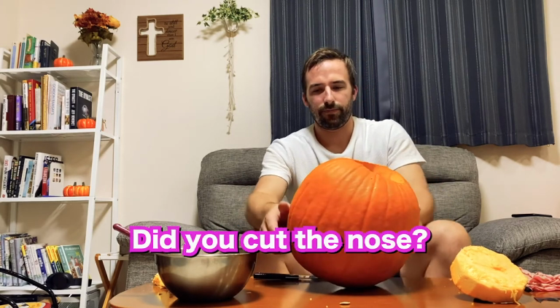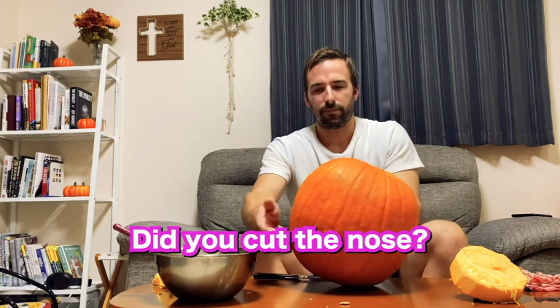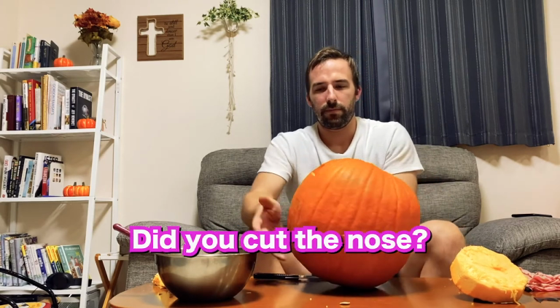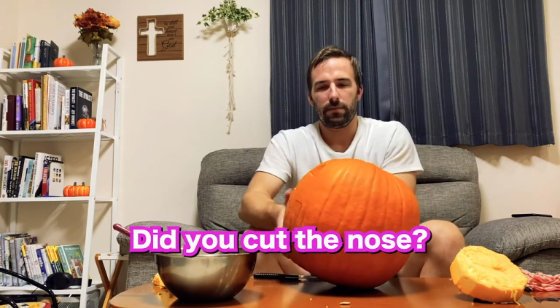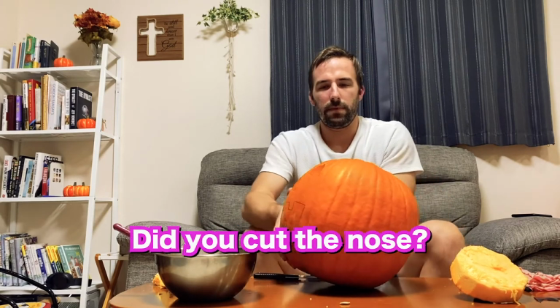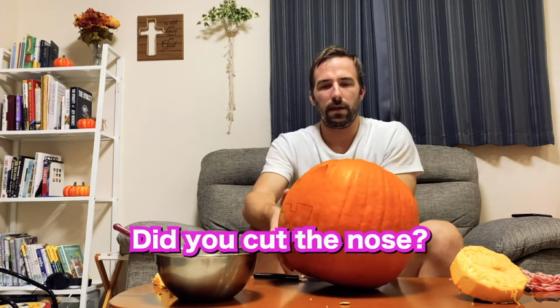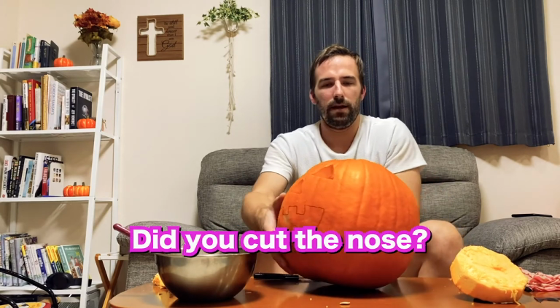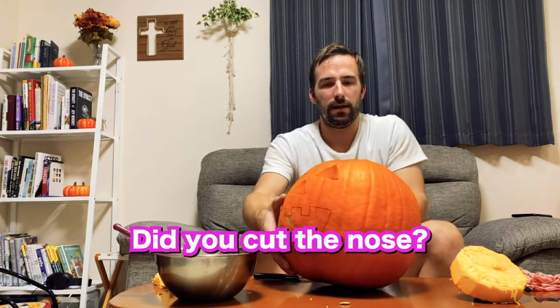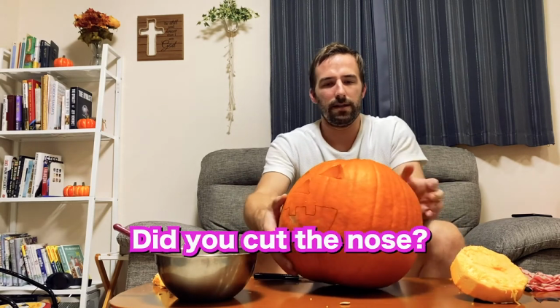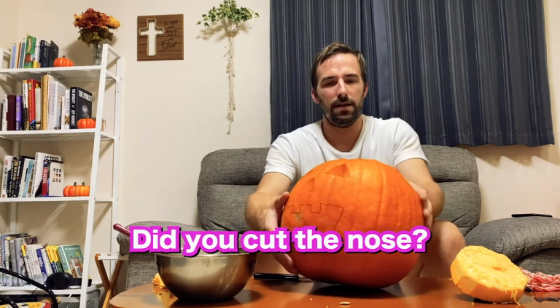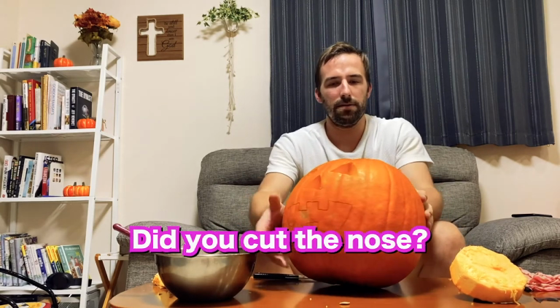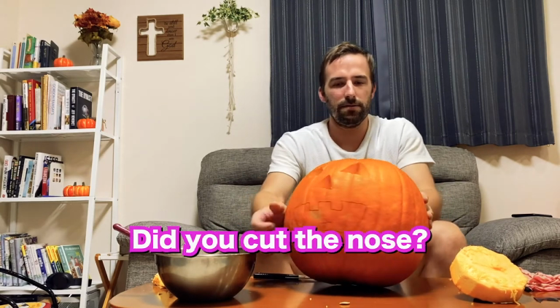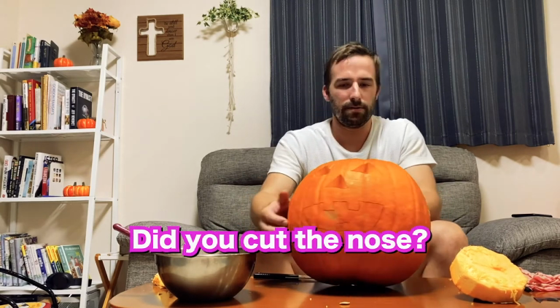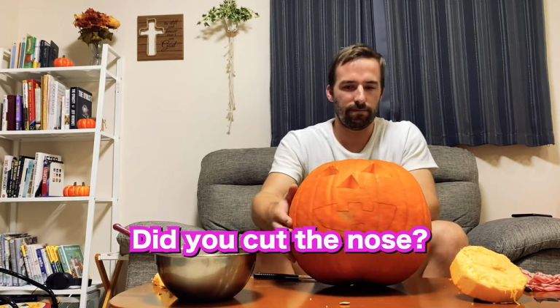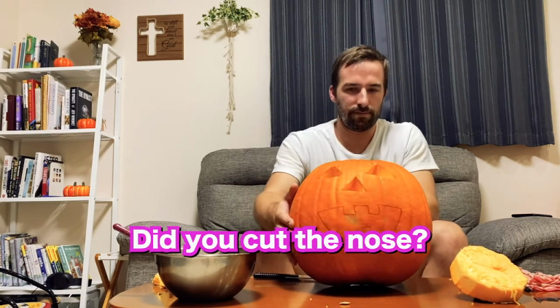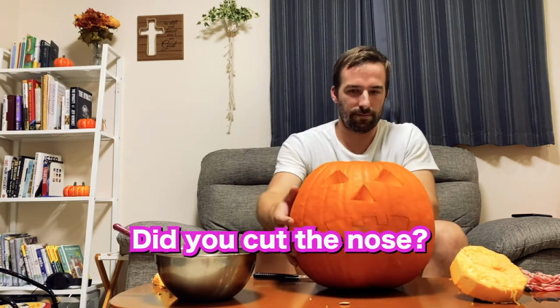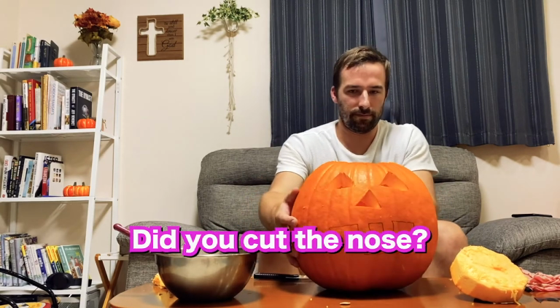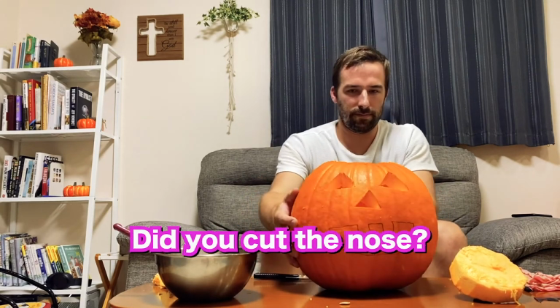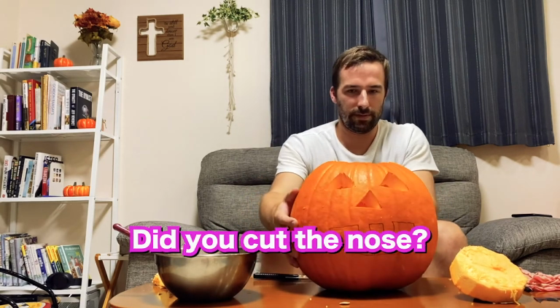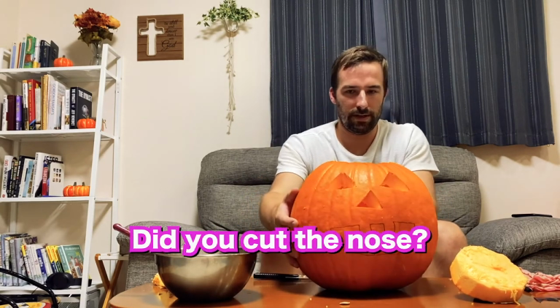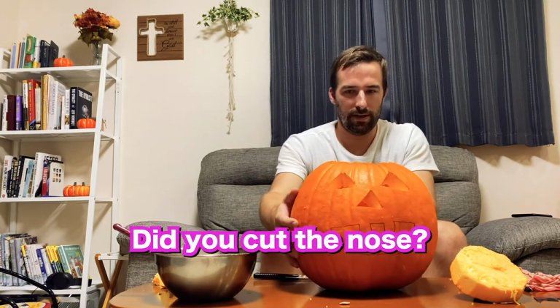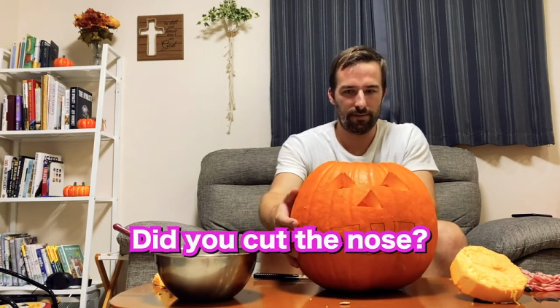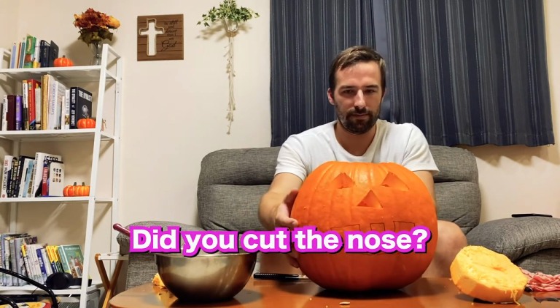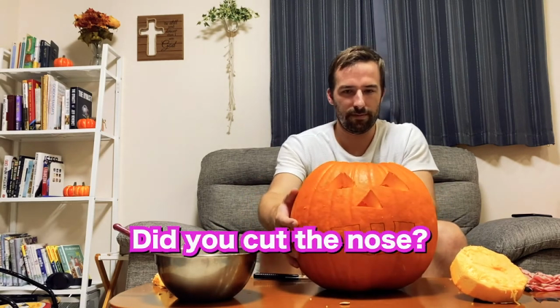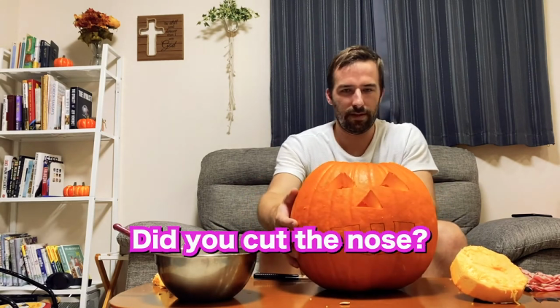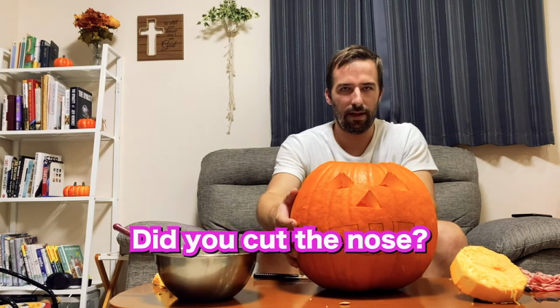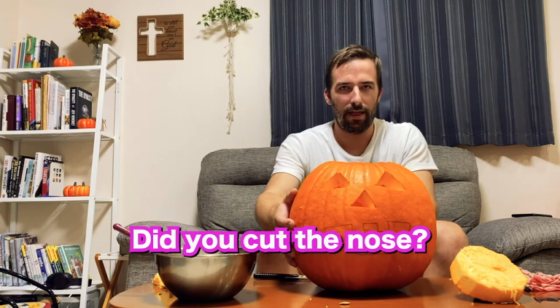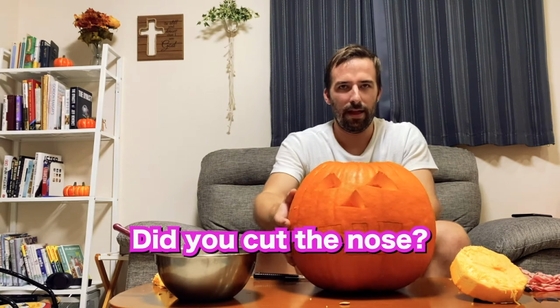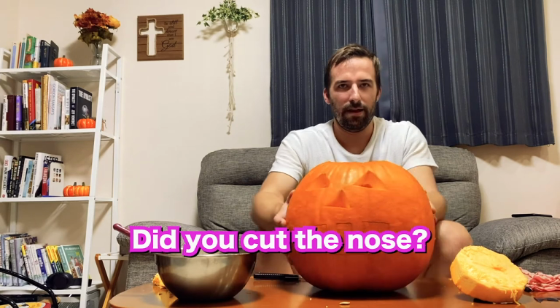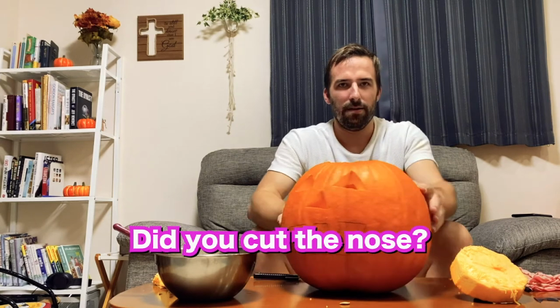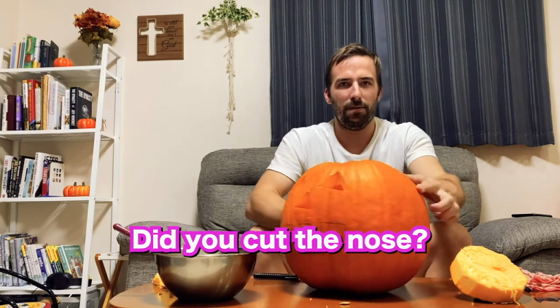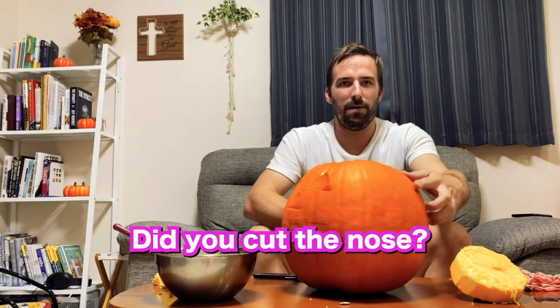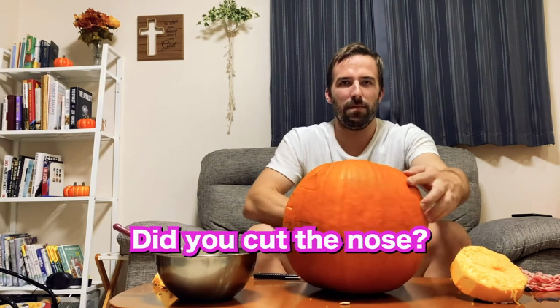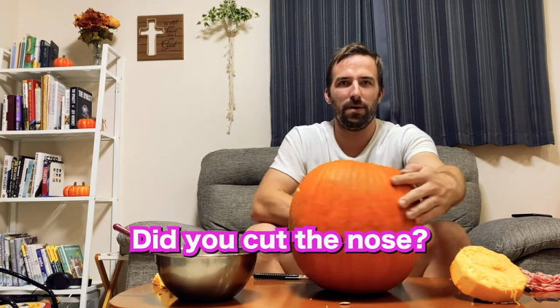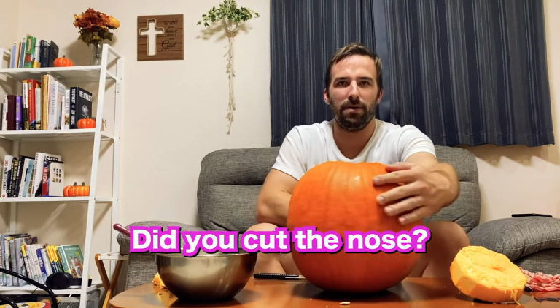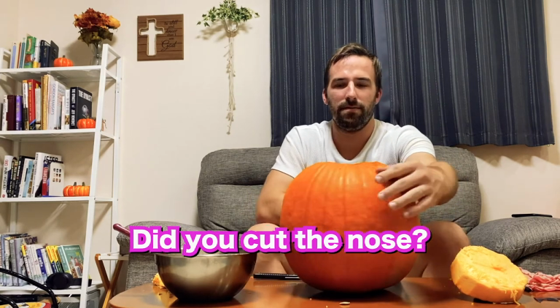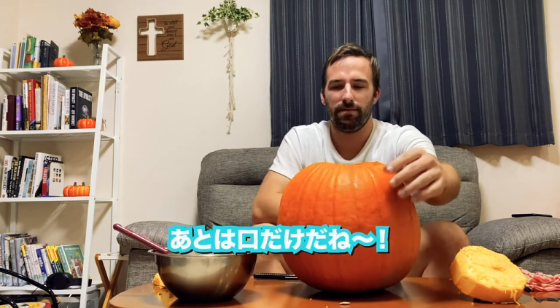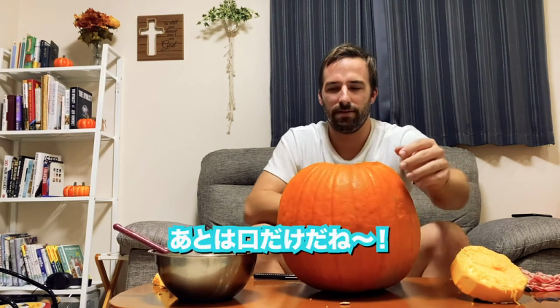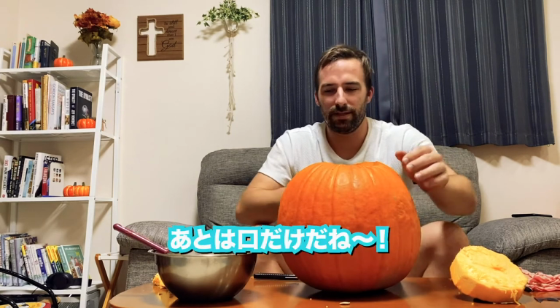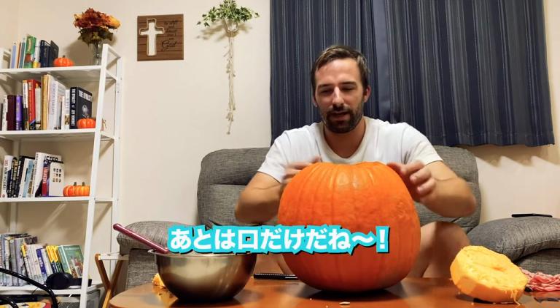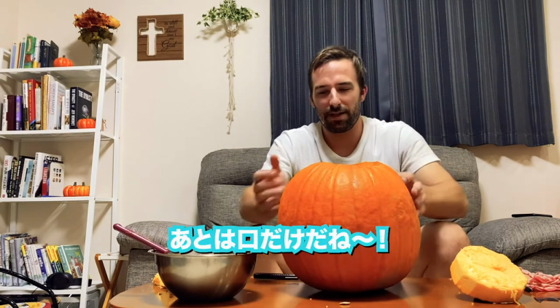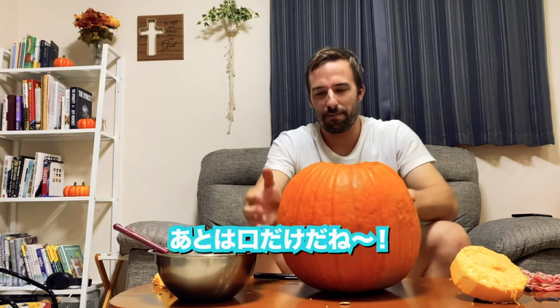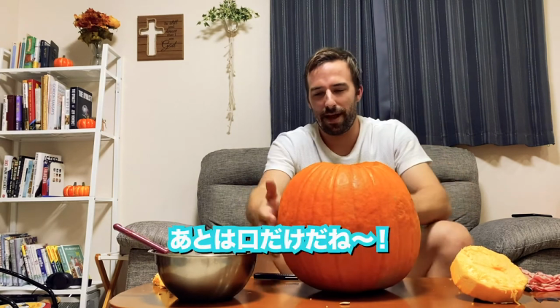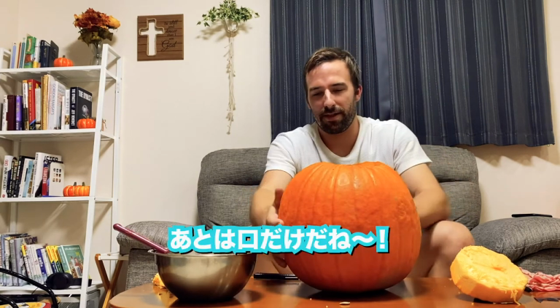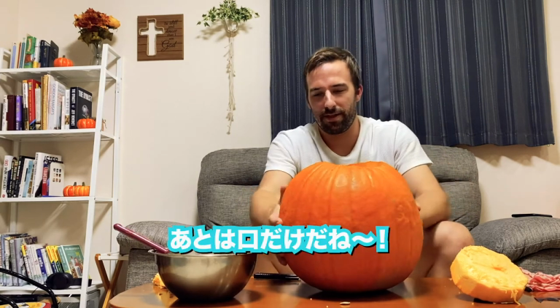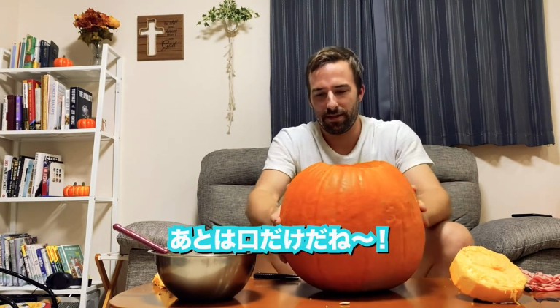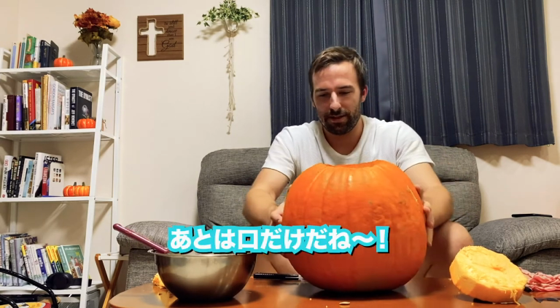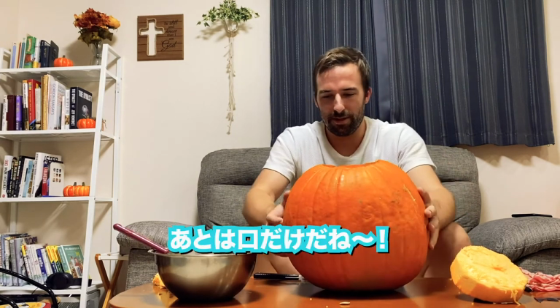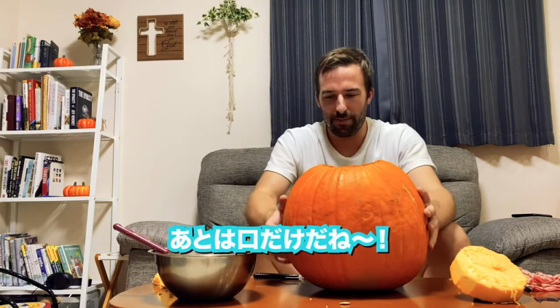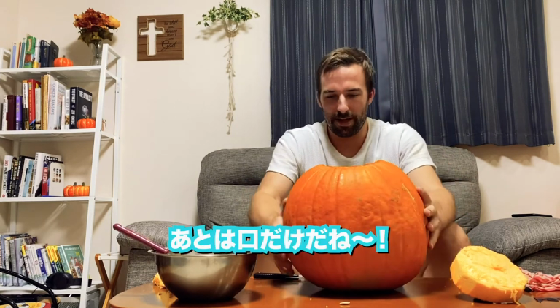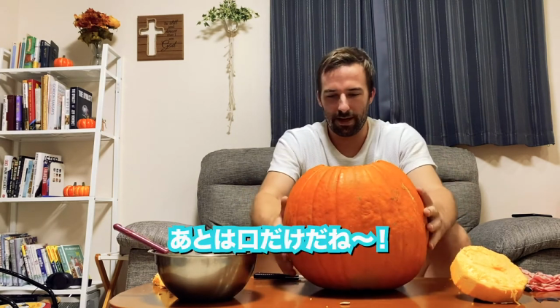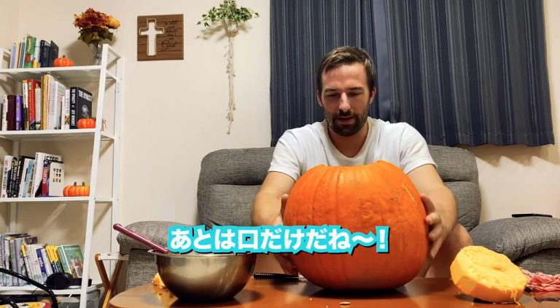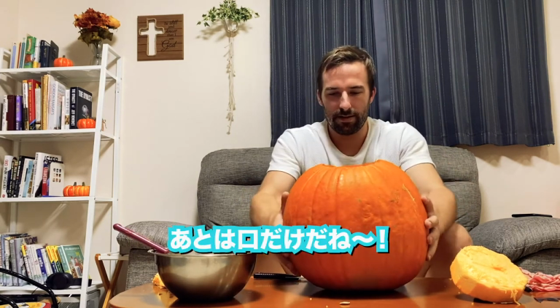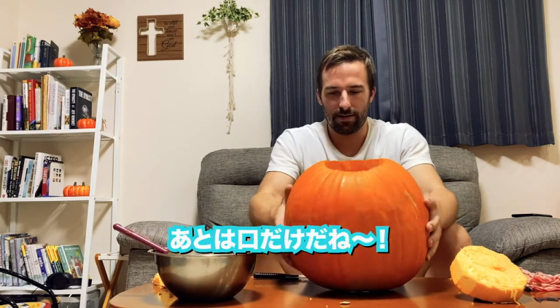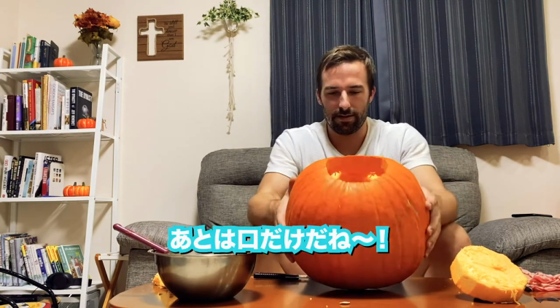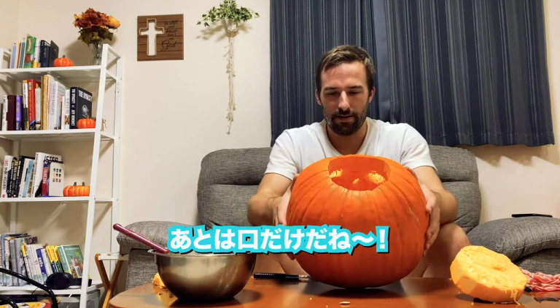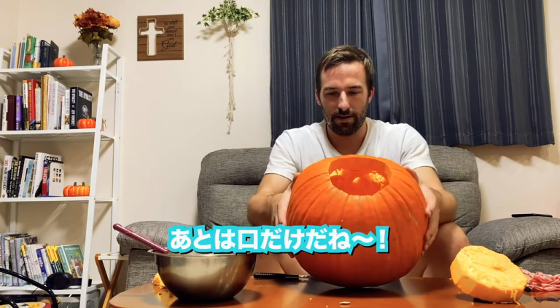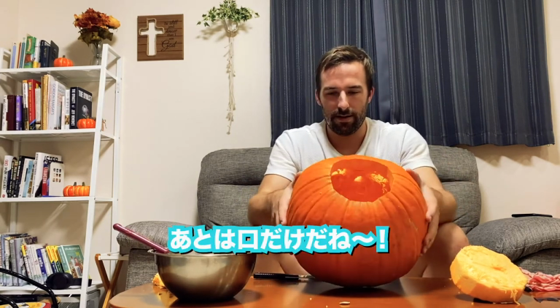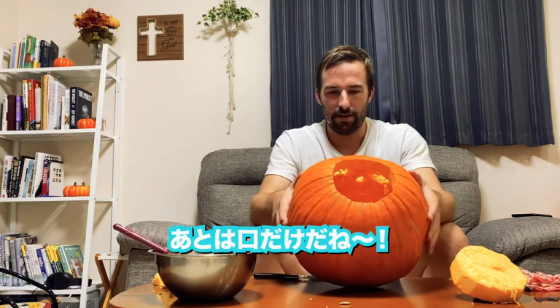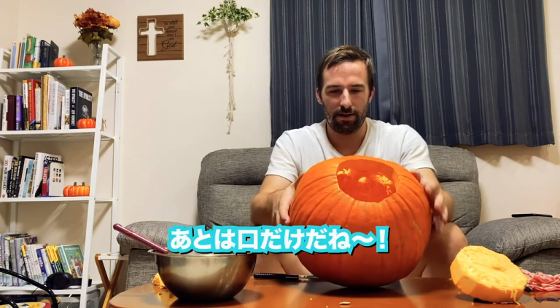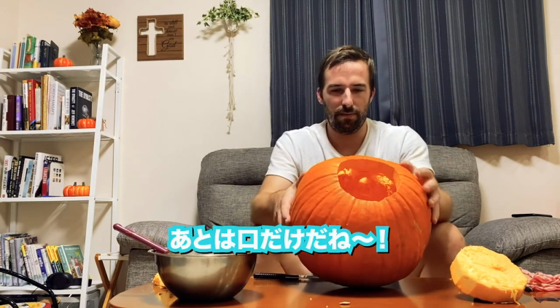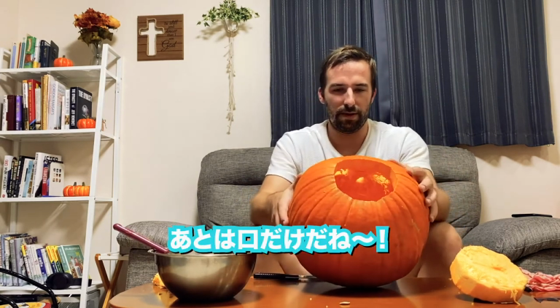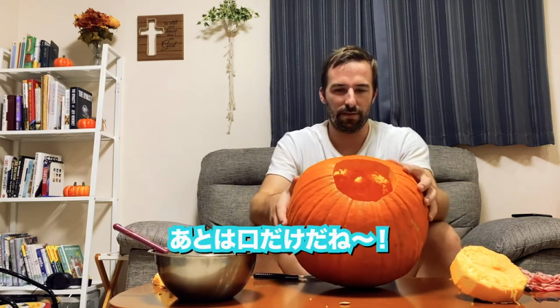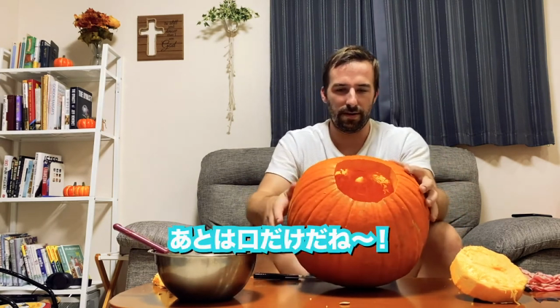I got the nose — see? One more. I just got the mouth. This is the big one.